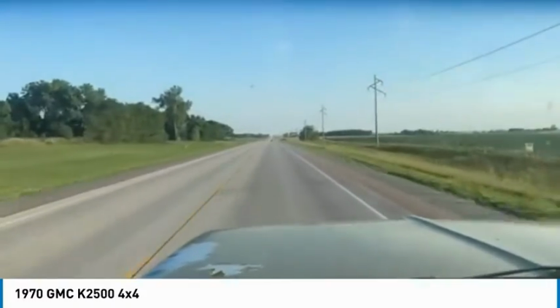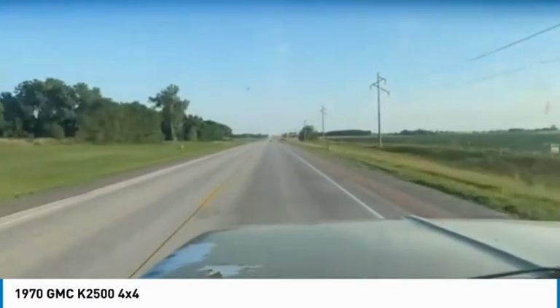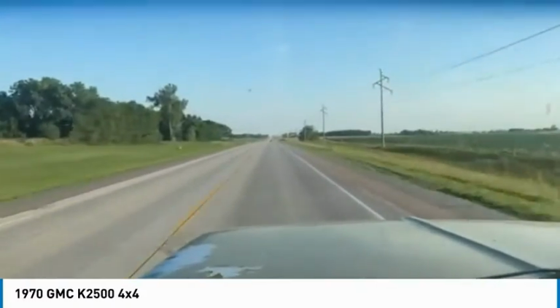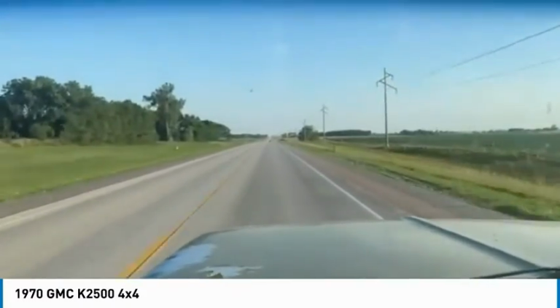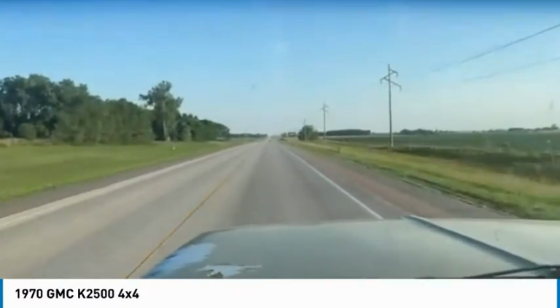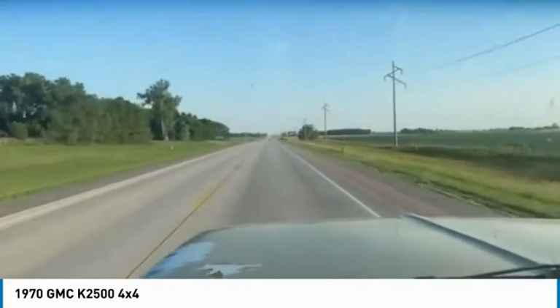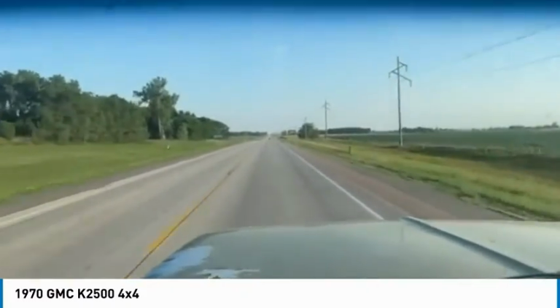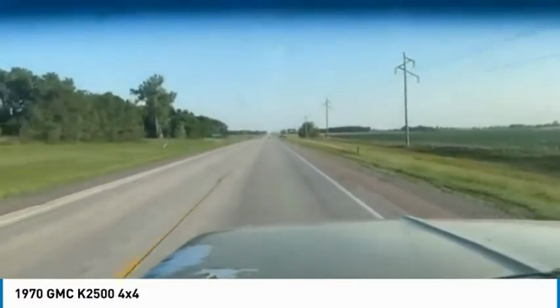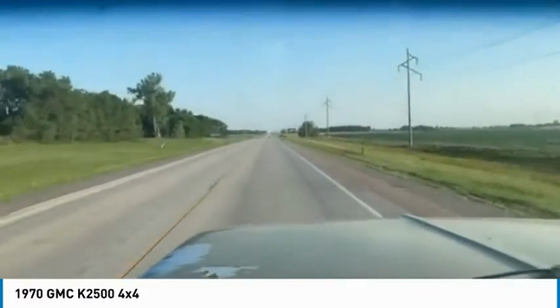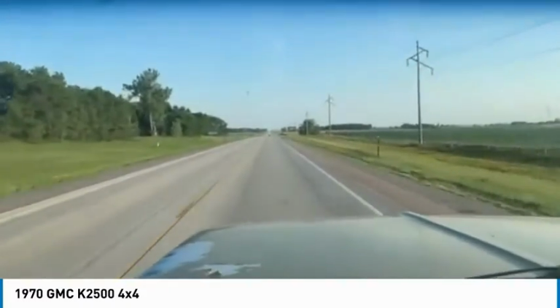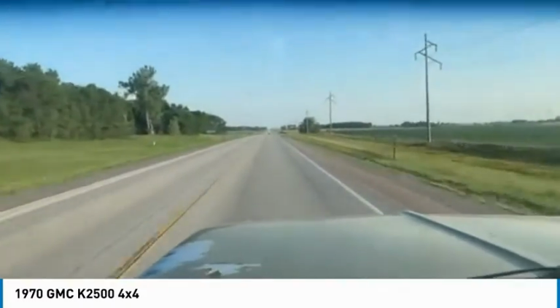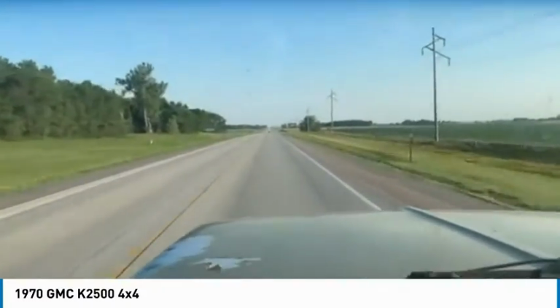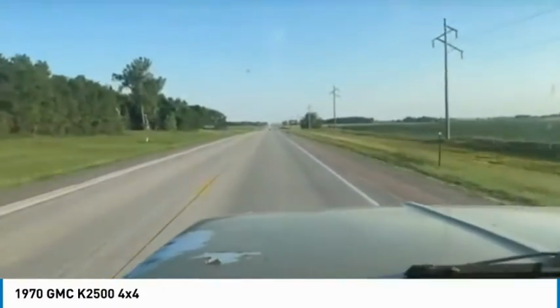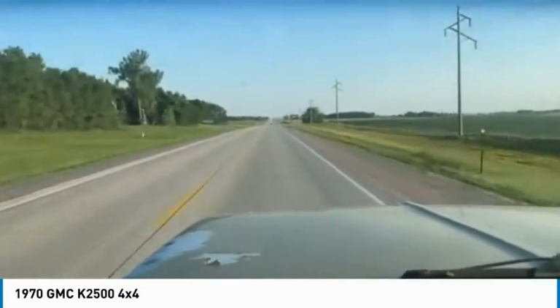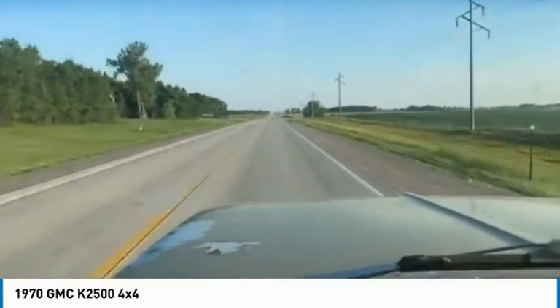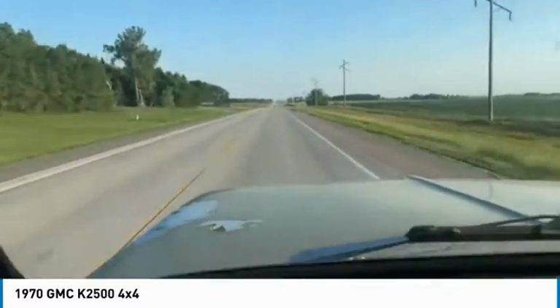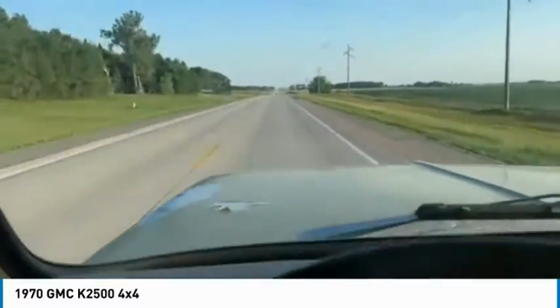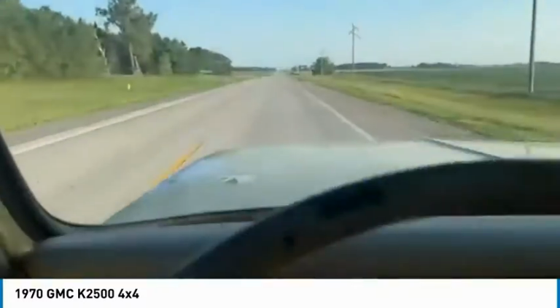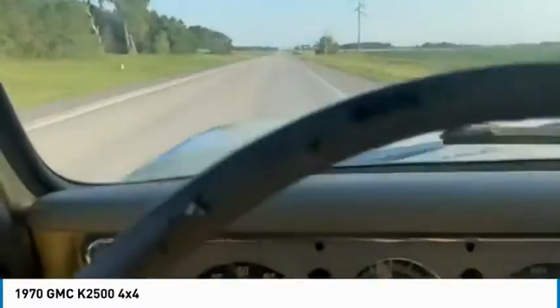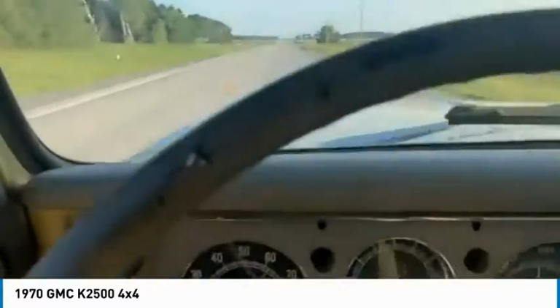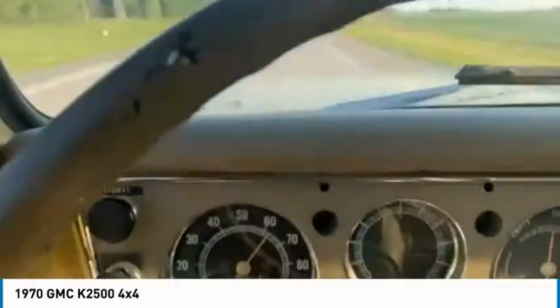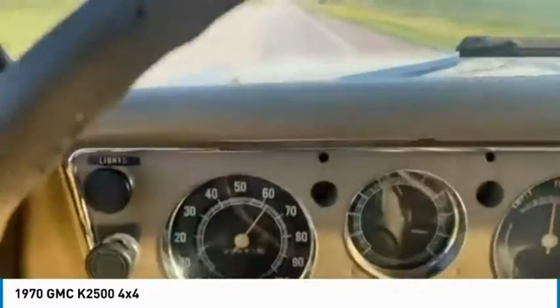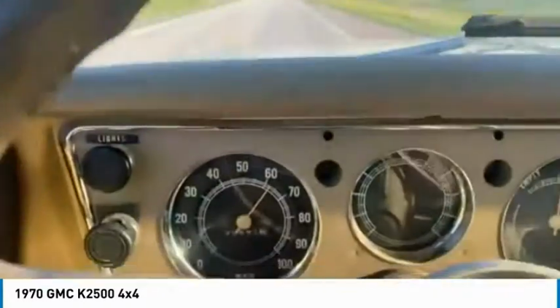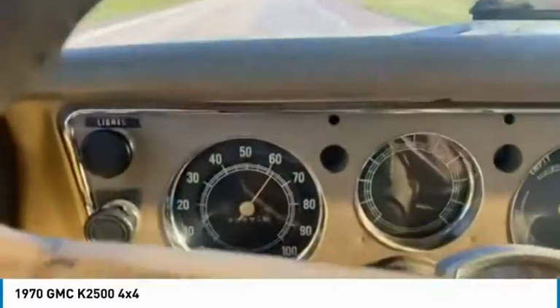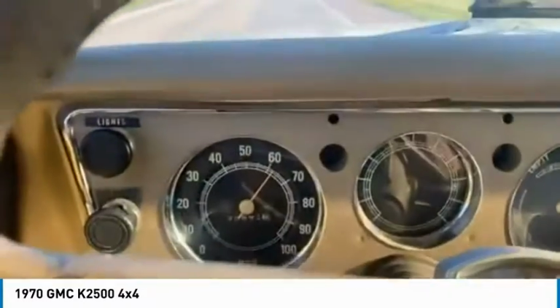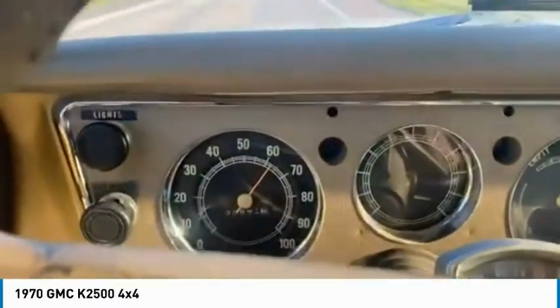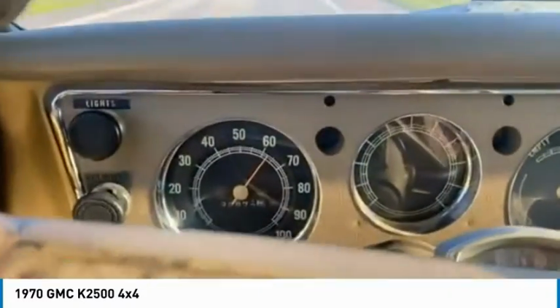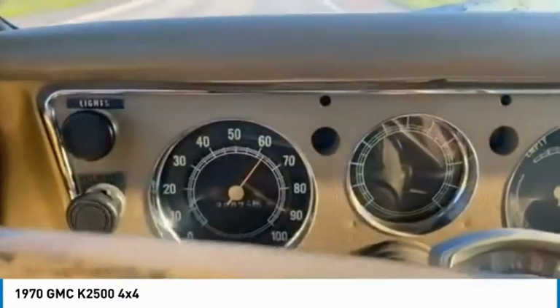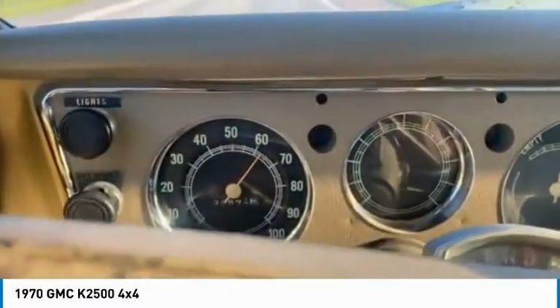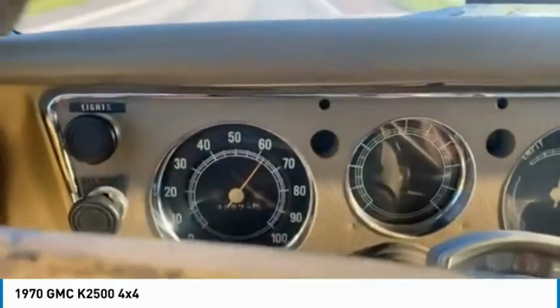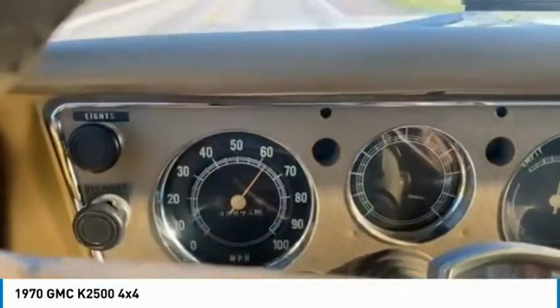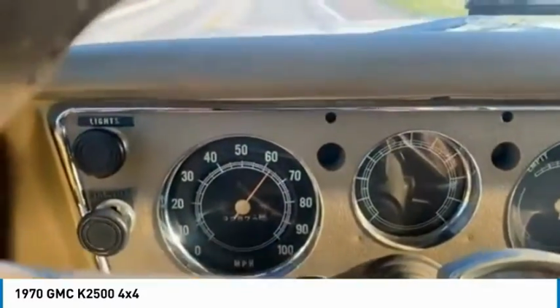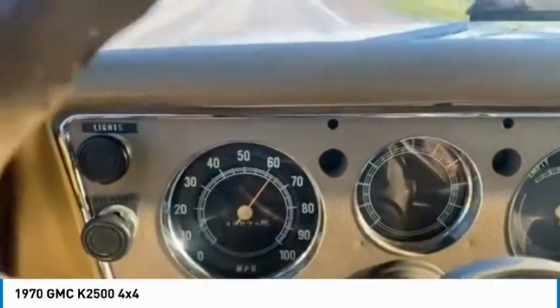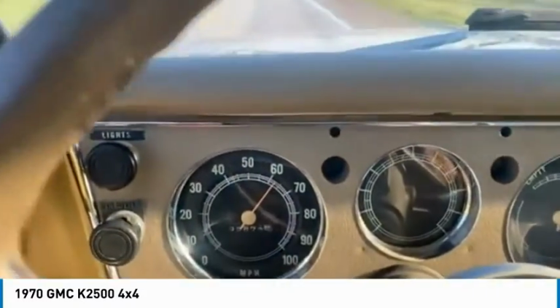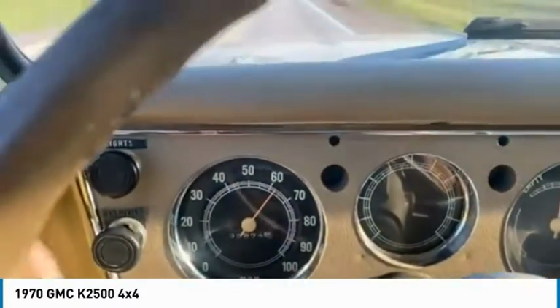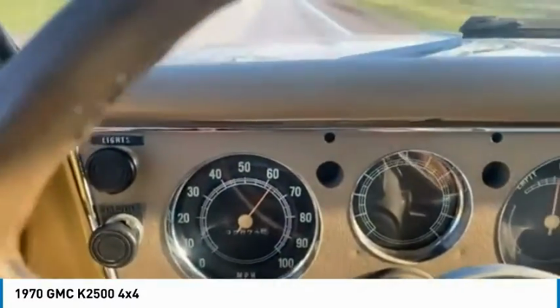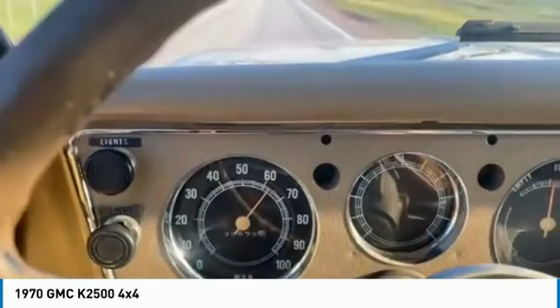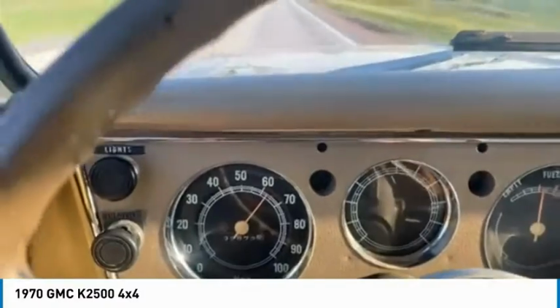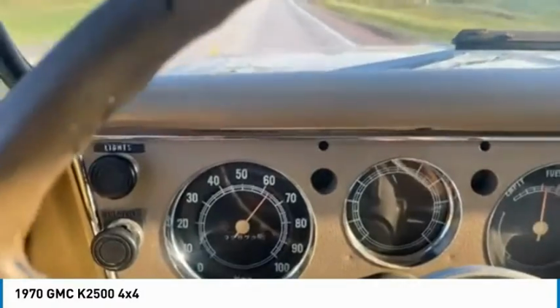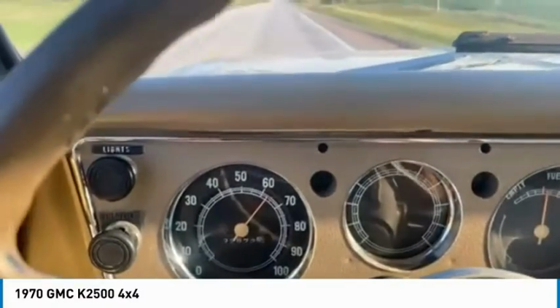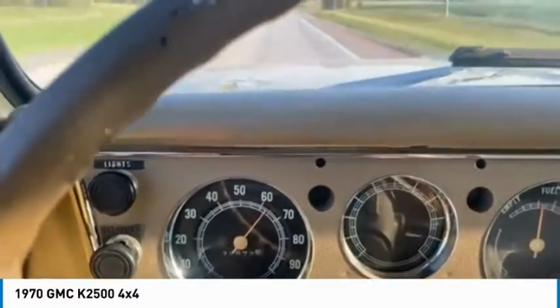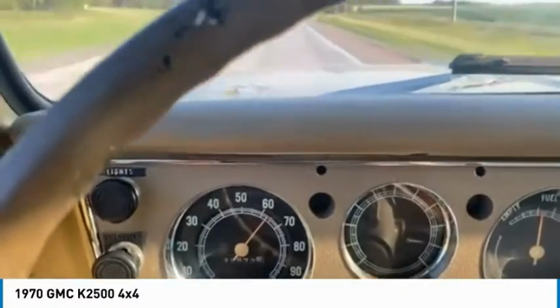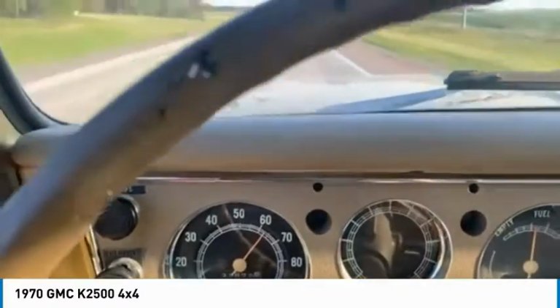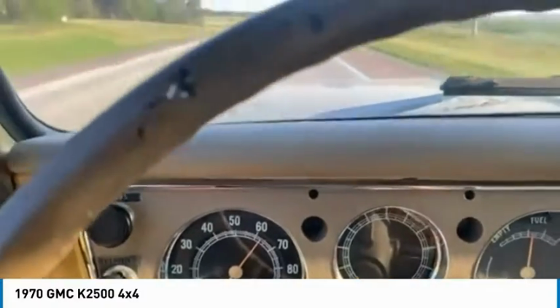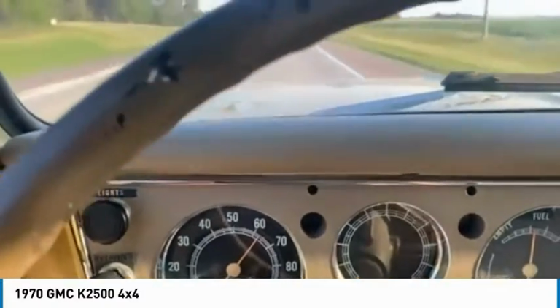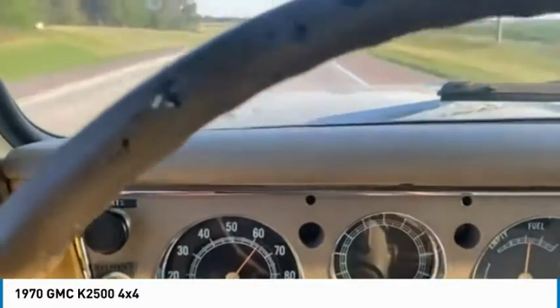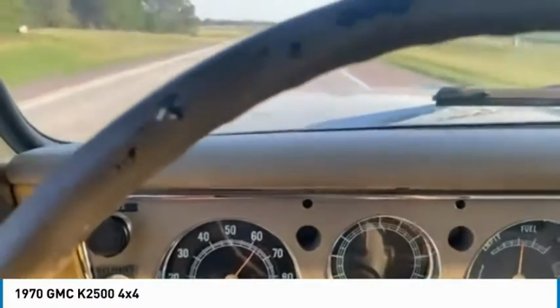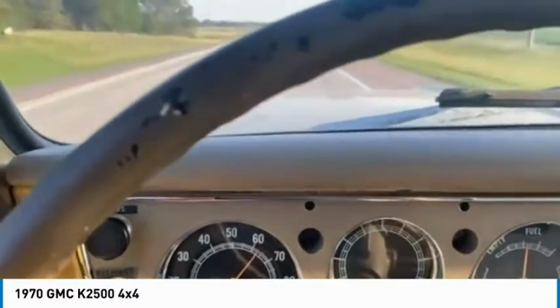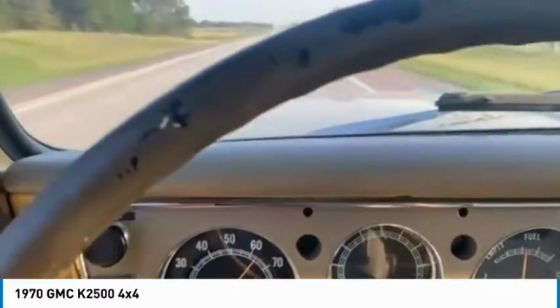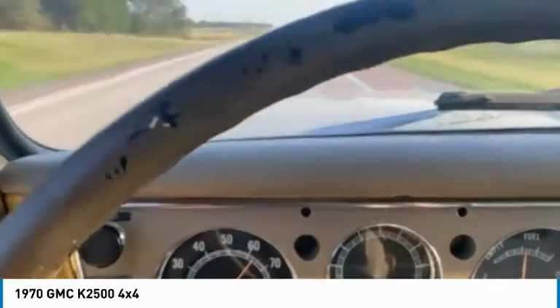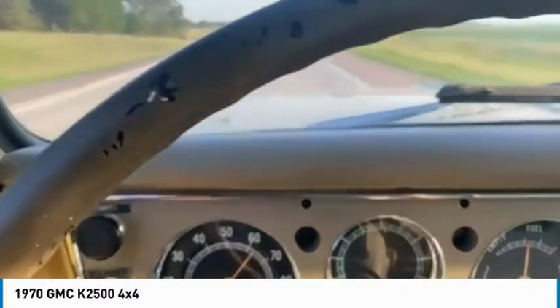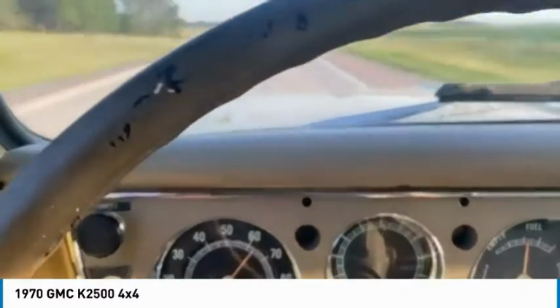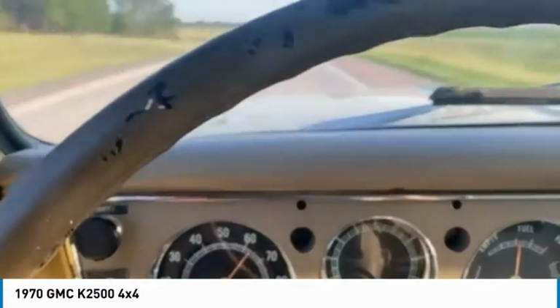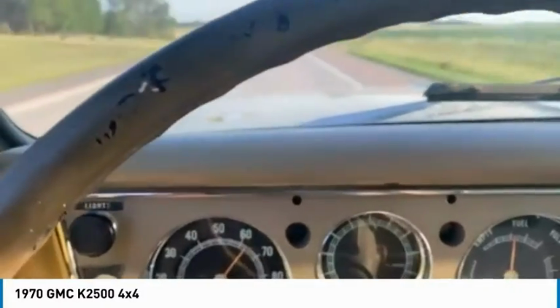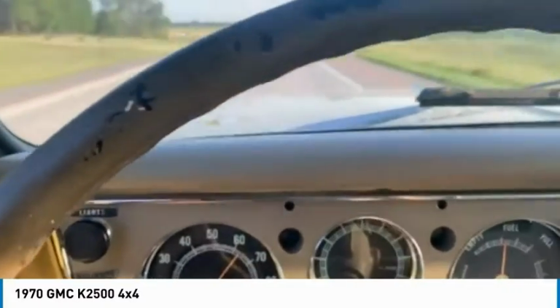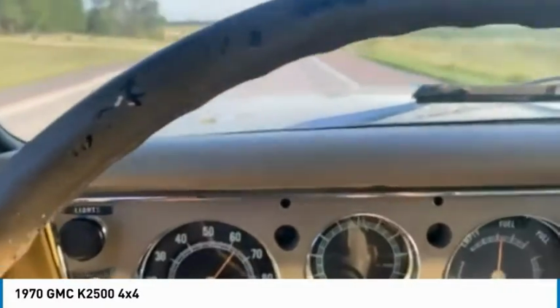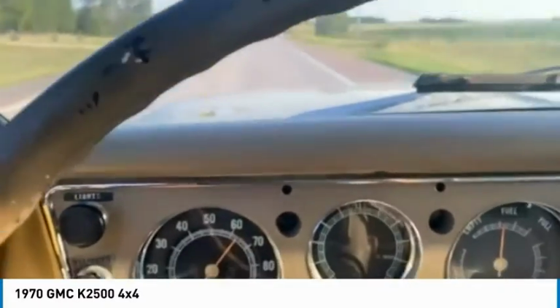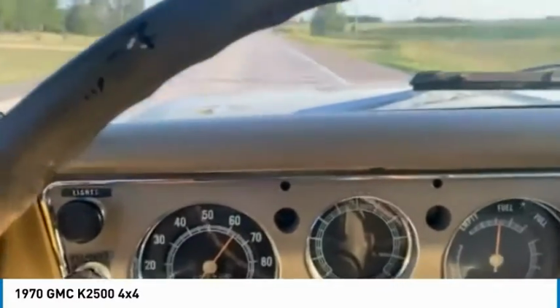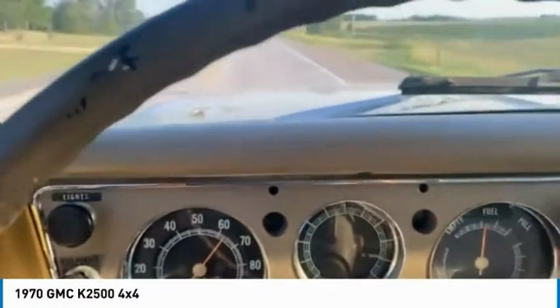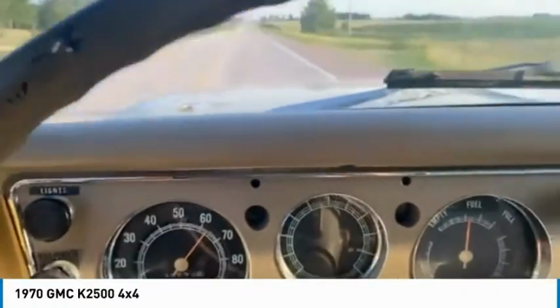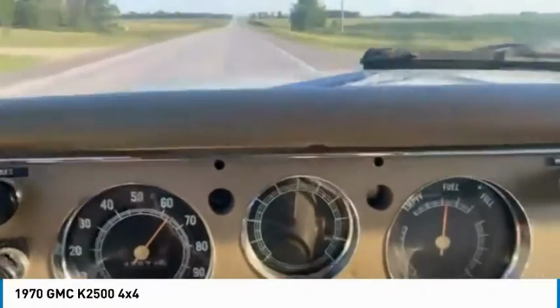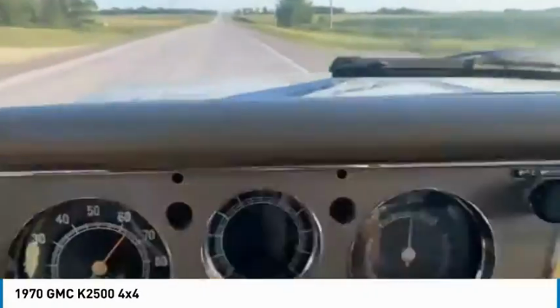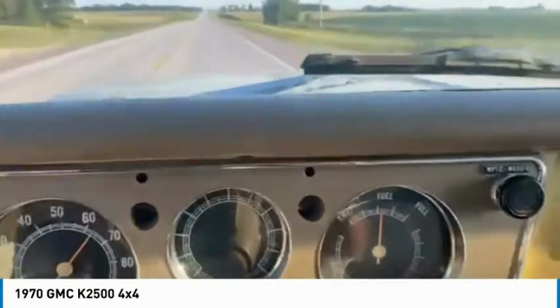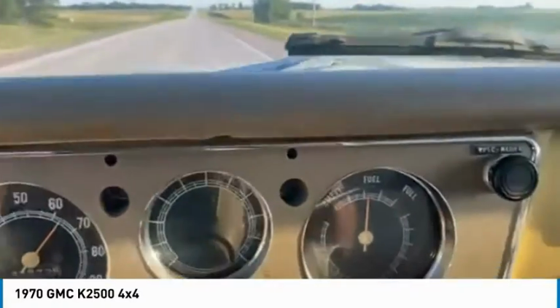It goes down the road really nice. I'm doing about 62. I checked this speedometer and it's pretty much right on.